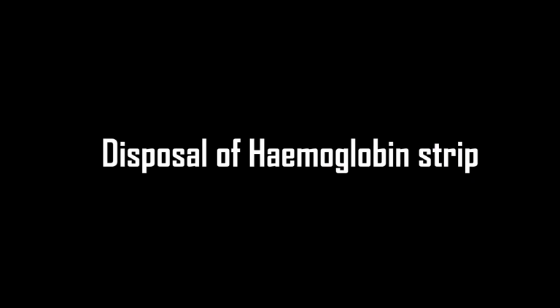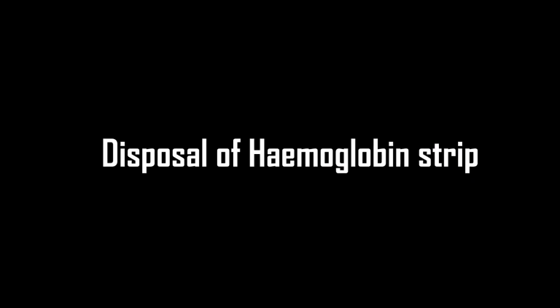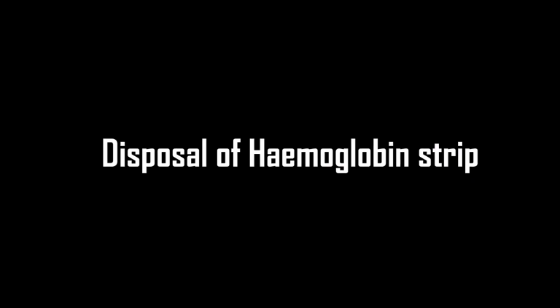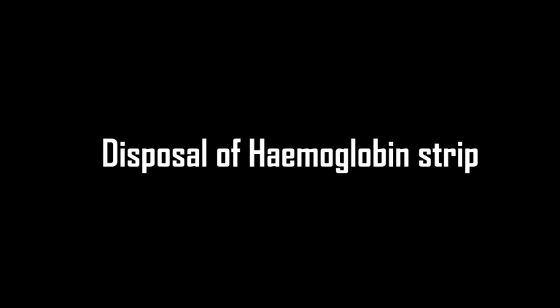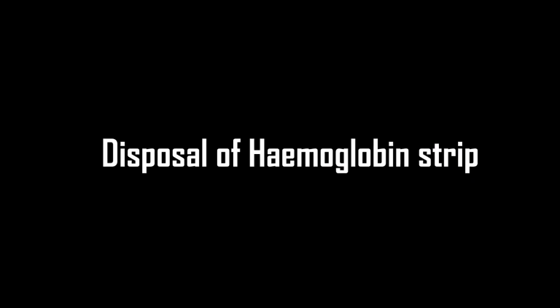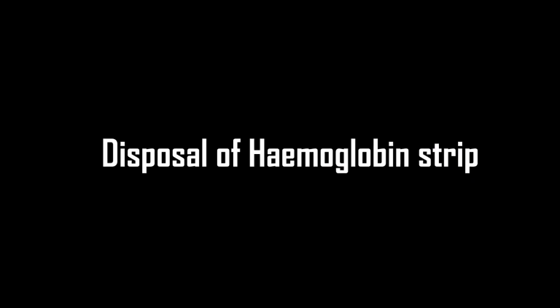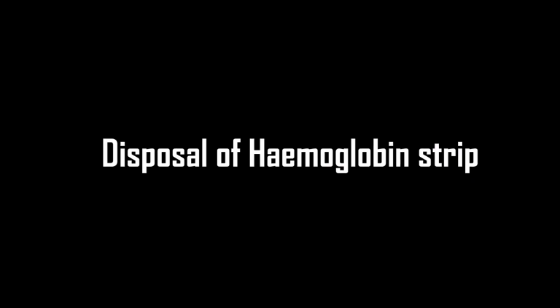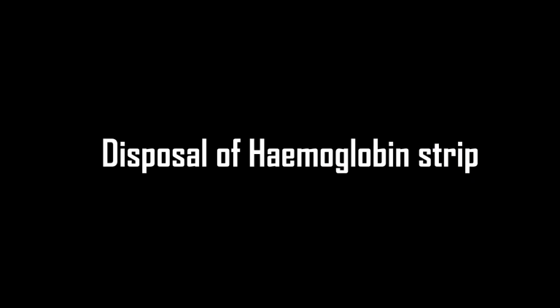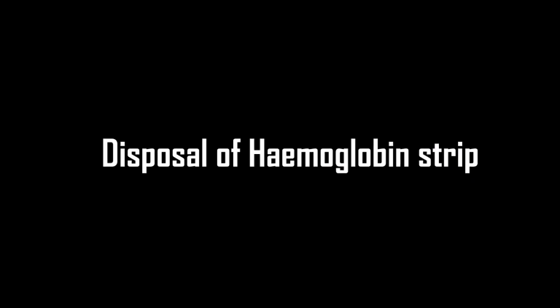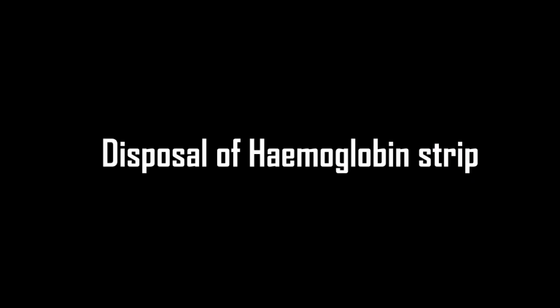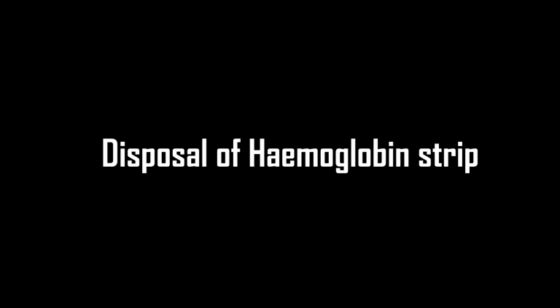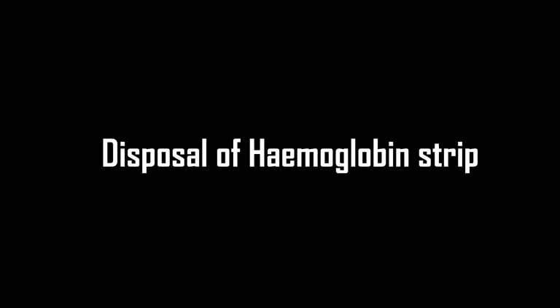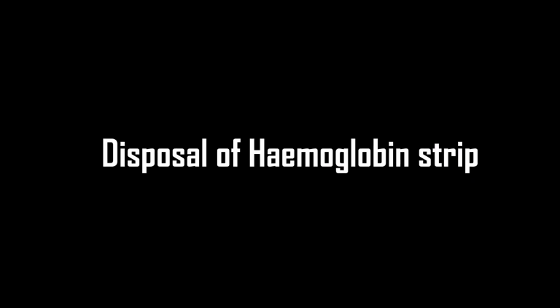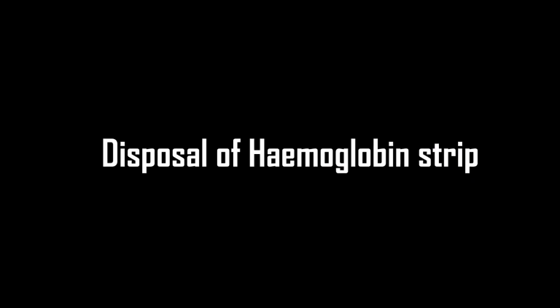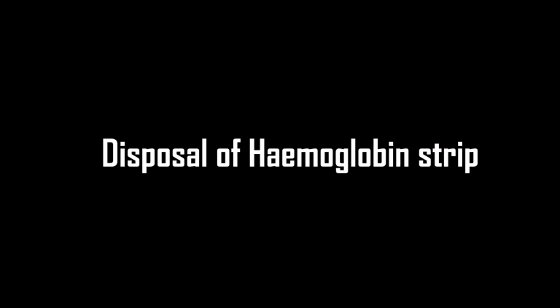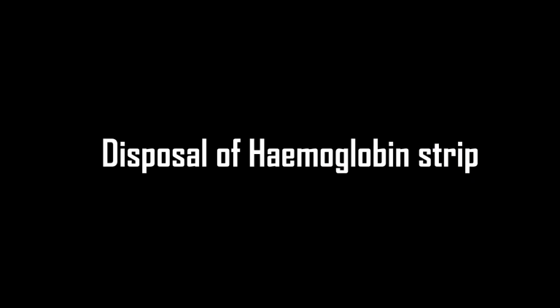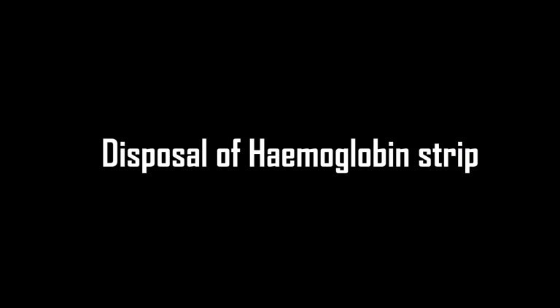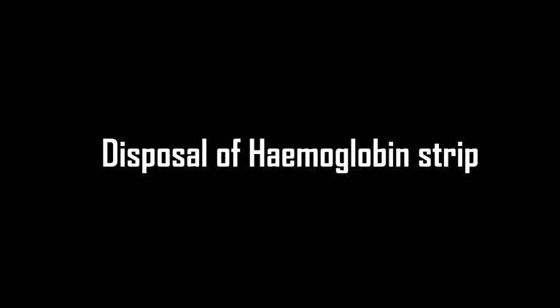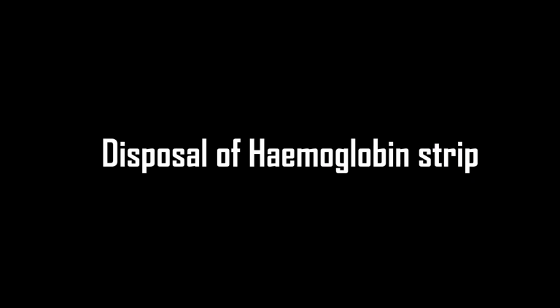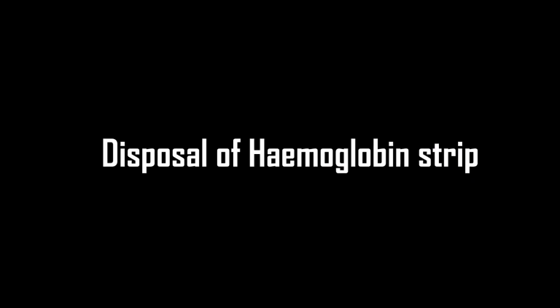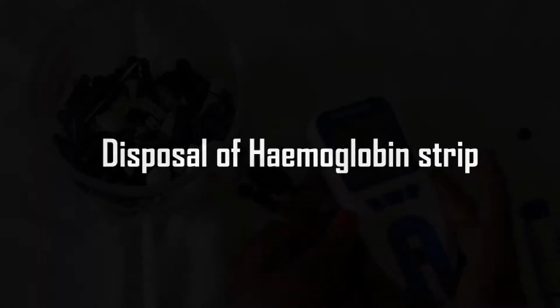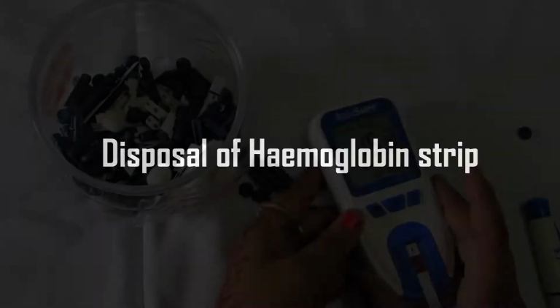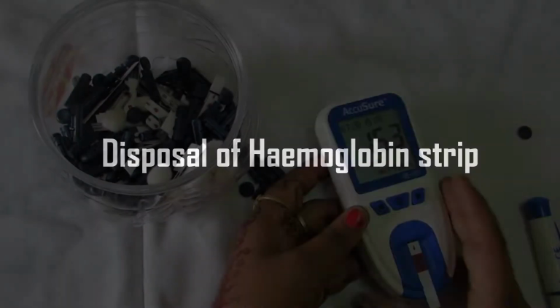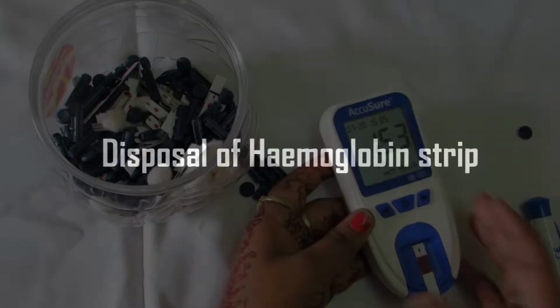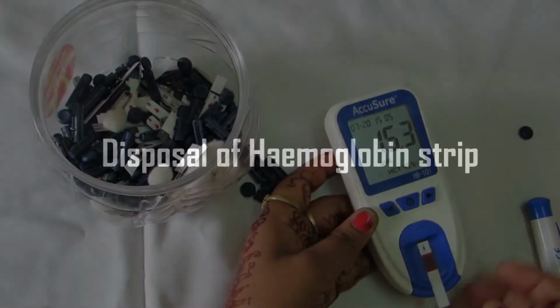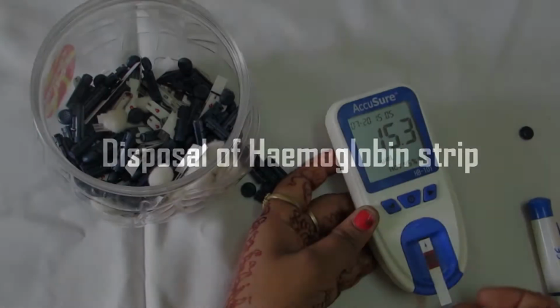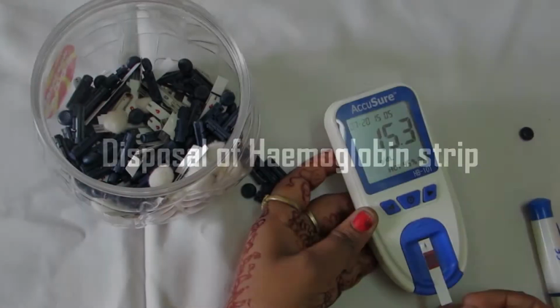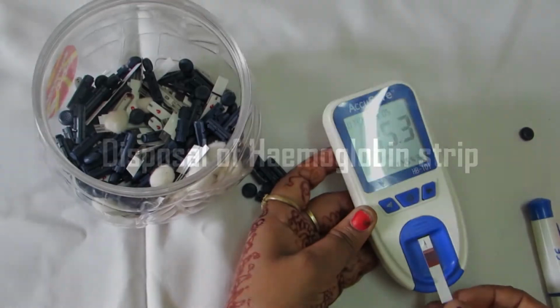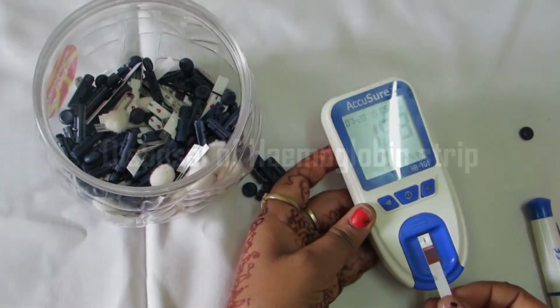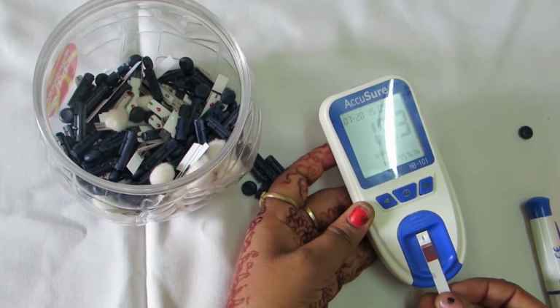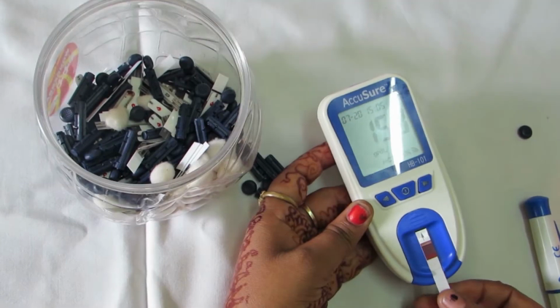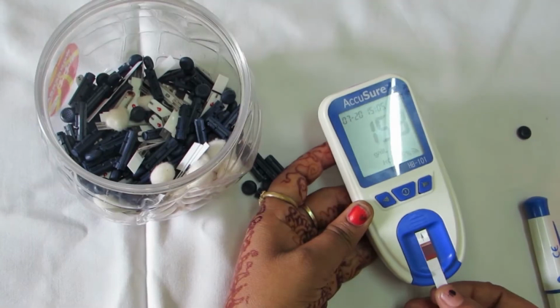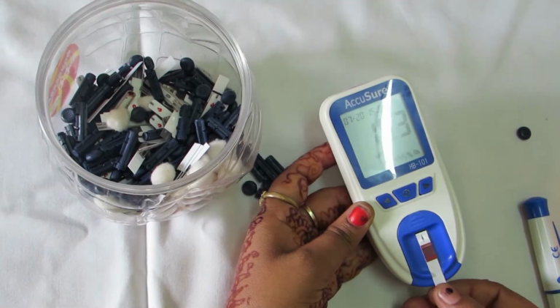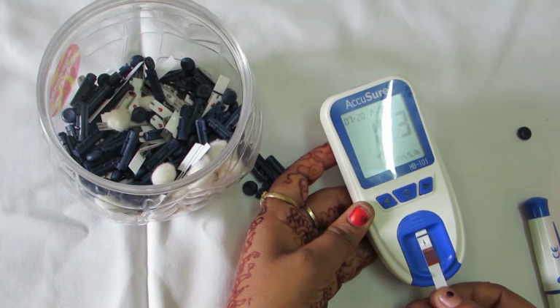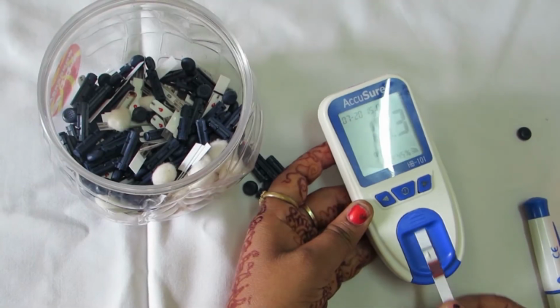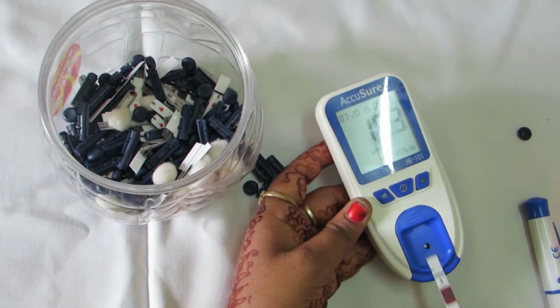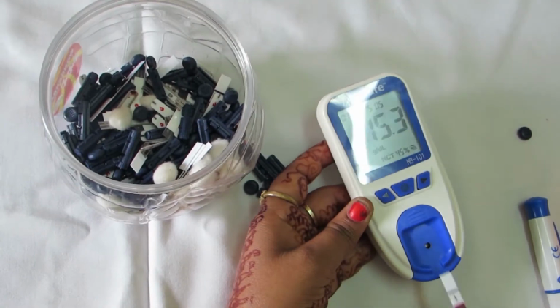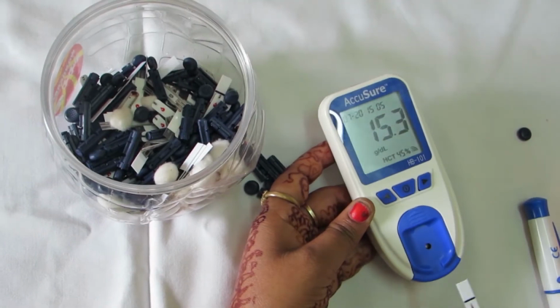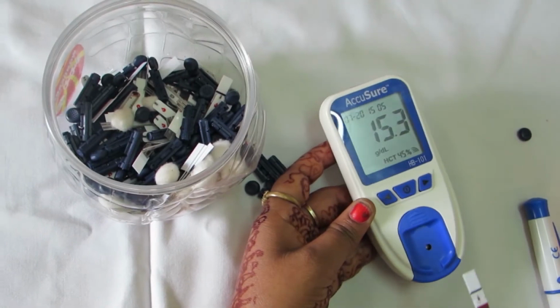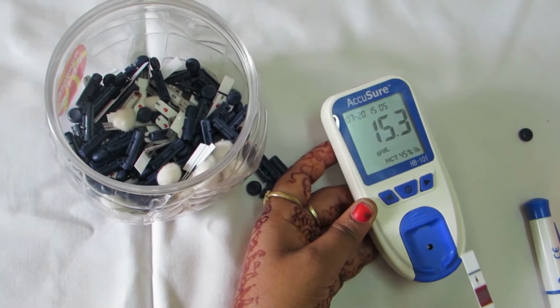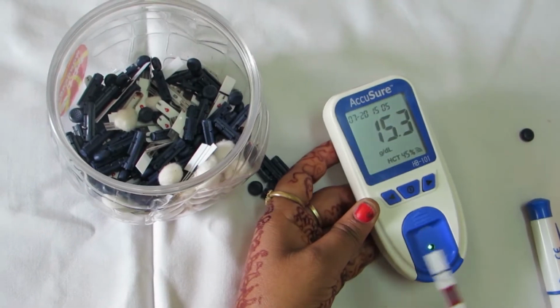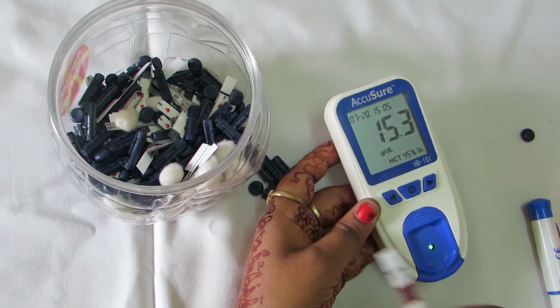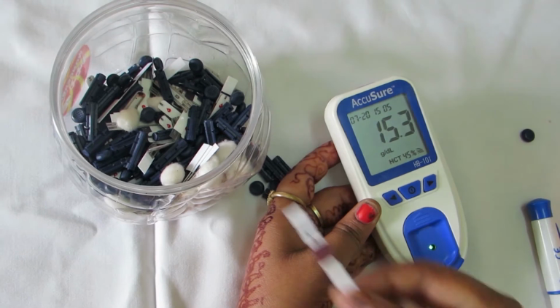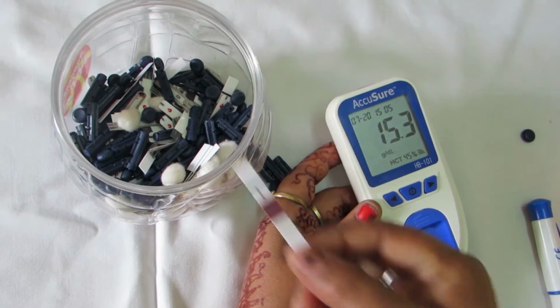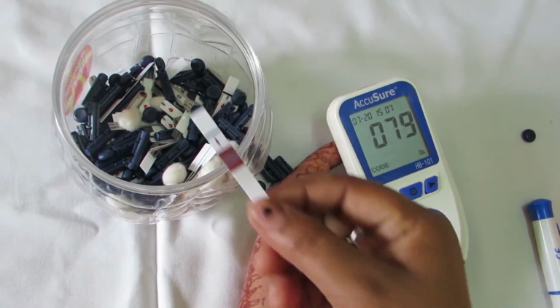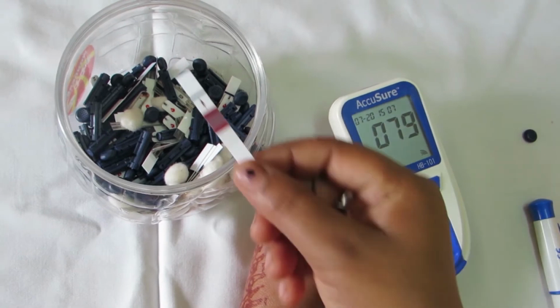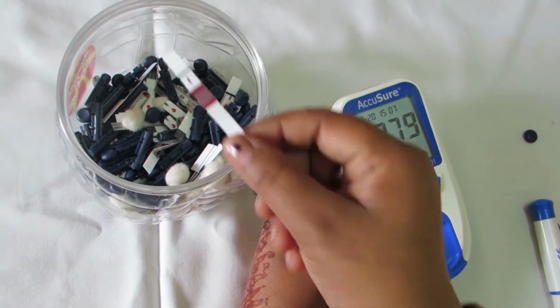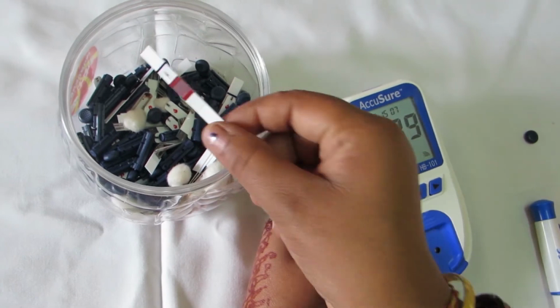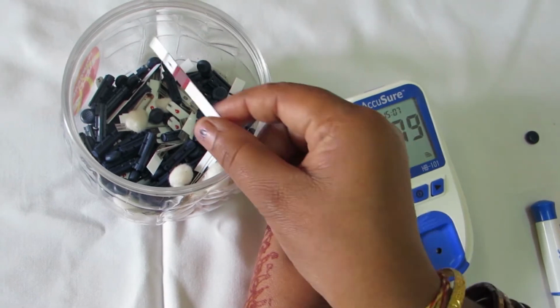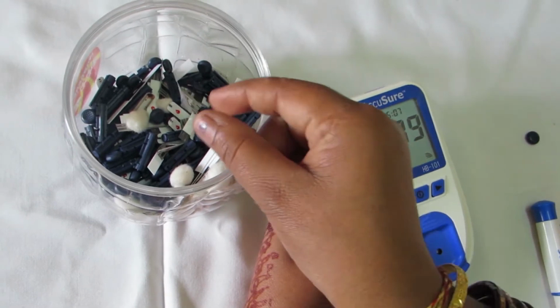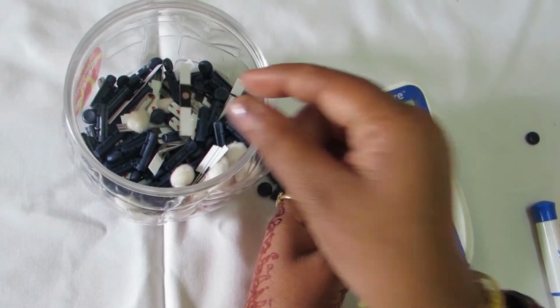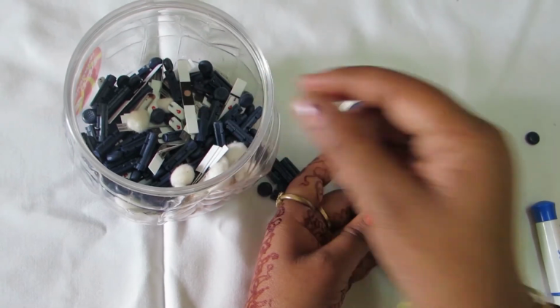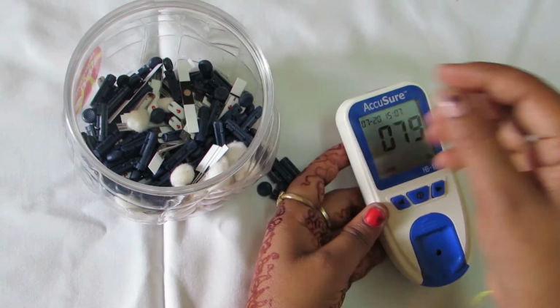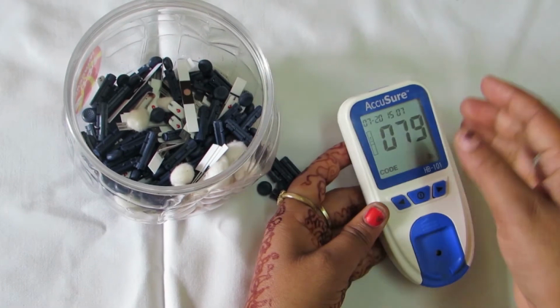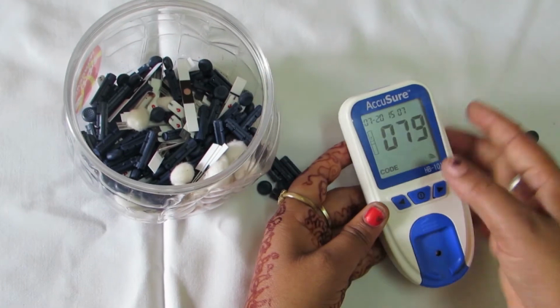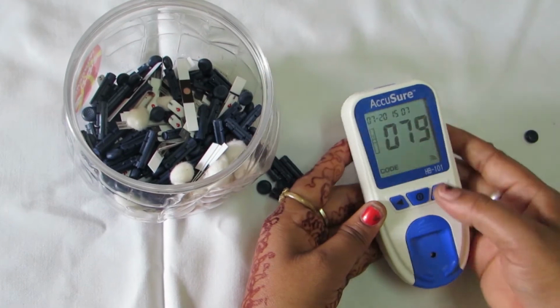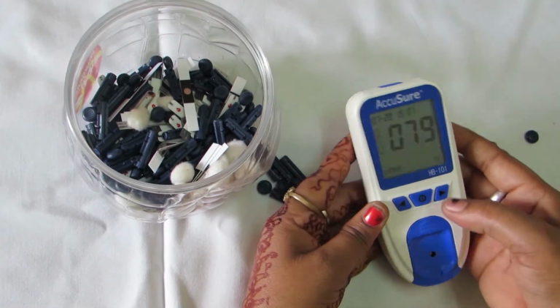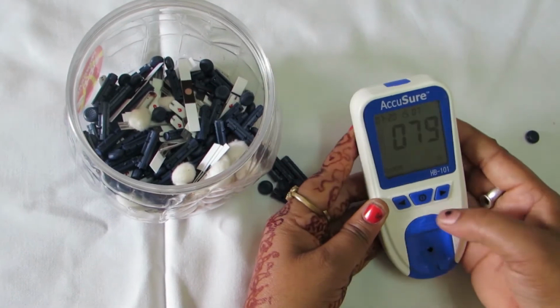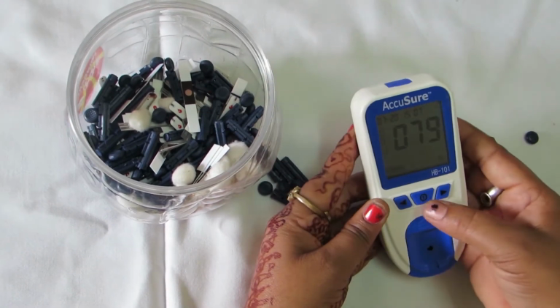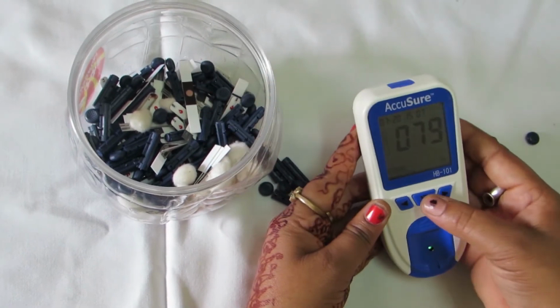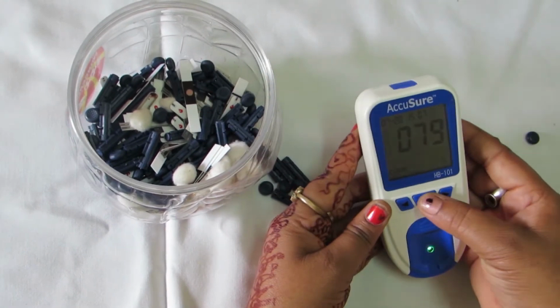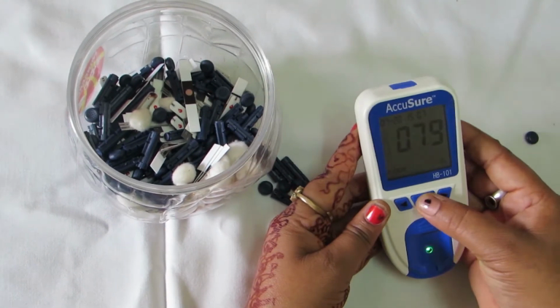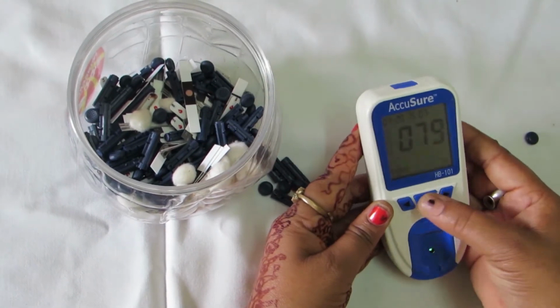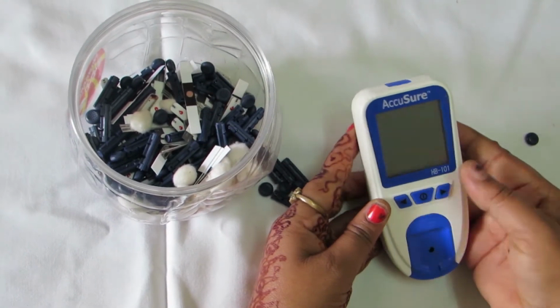Disposal of Haemoglobin Strip. Take out the Haemoglobin strip after the test and drop it in the waste disposal box.